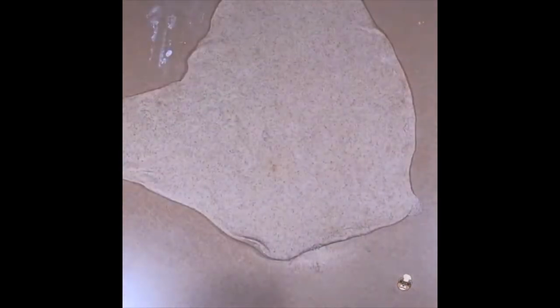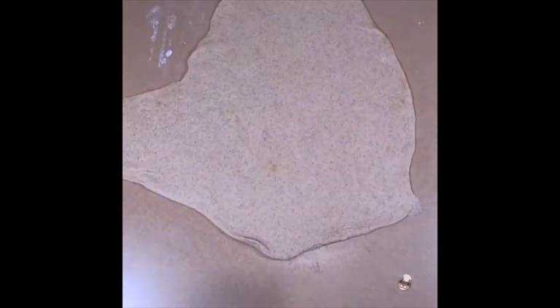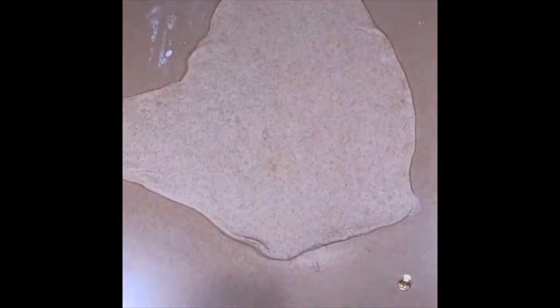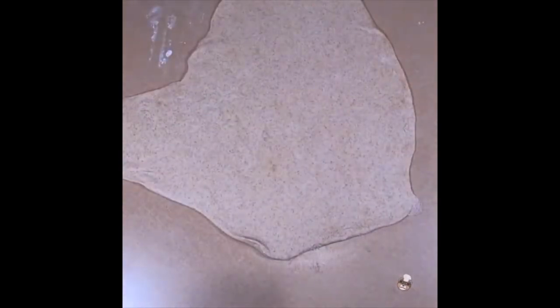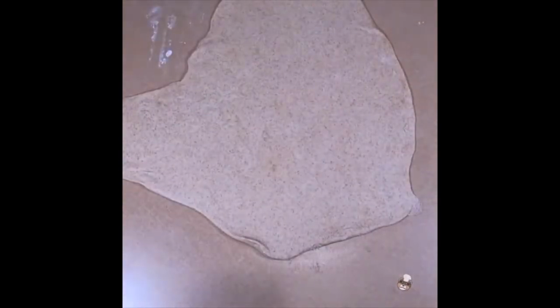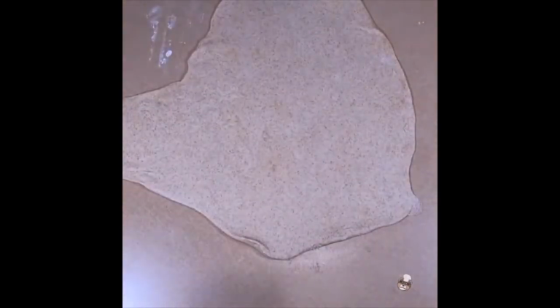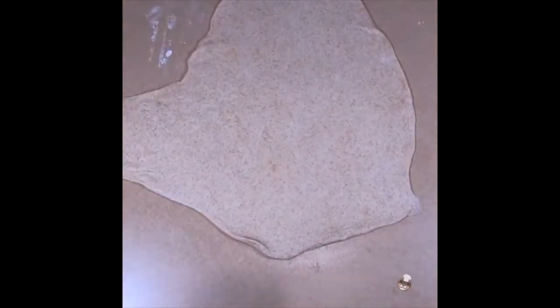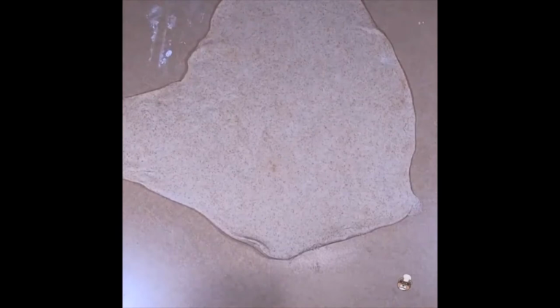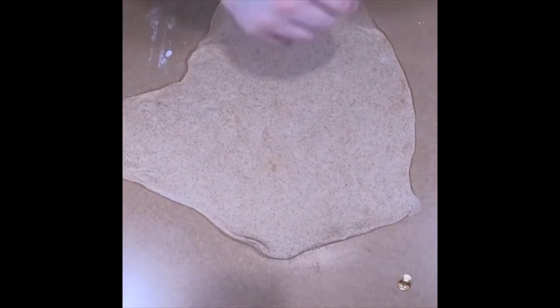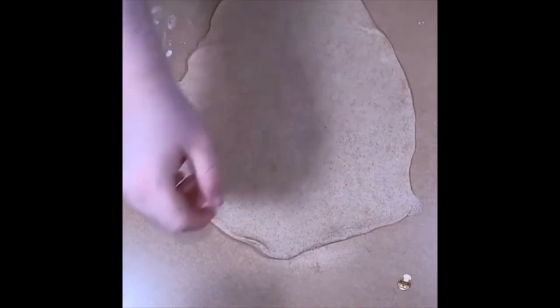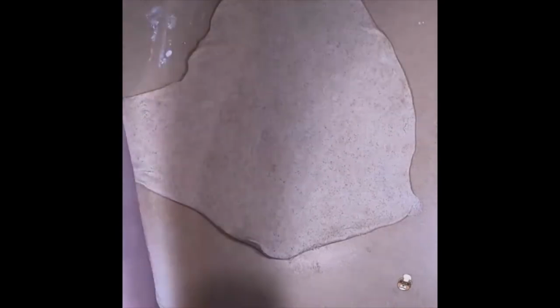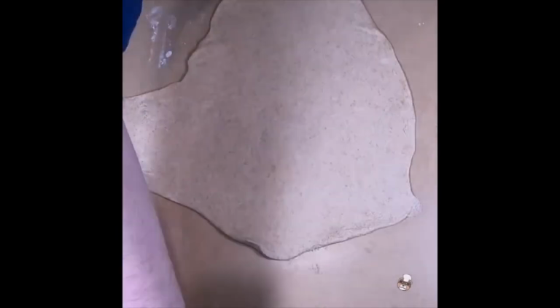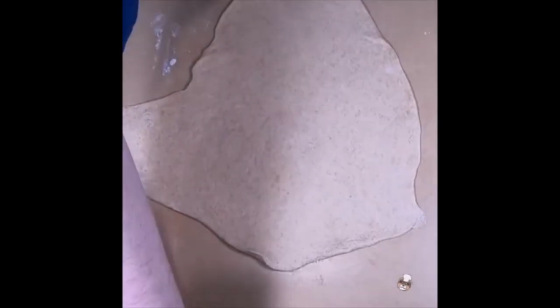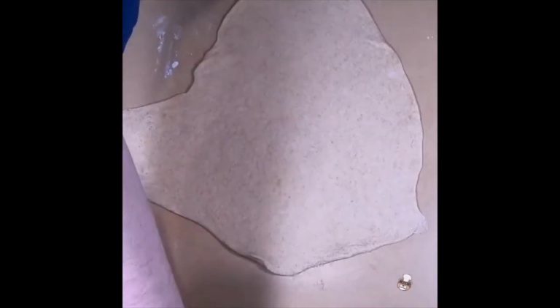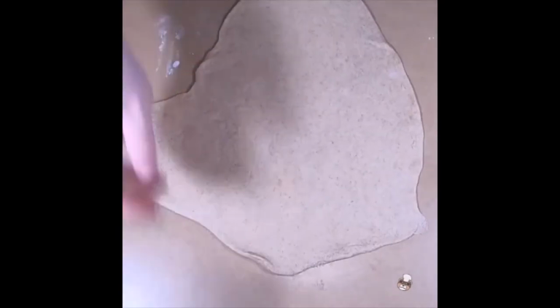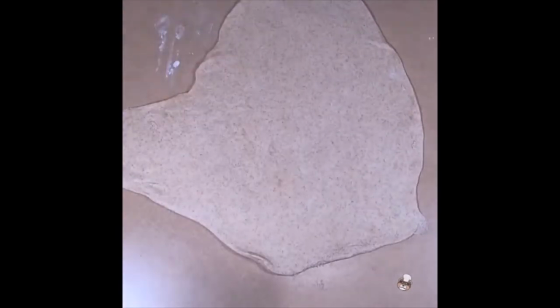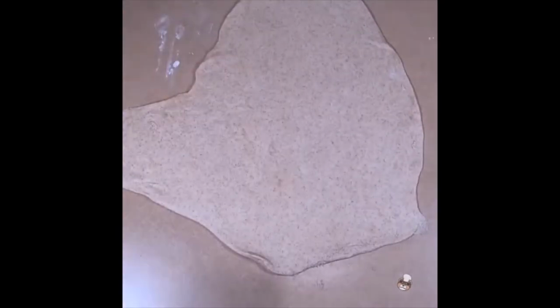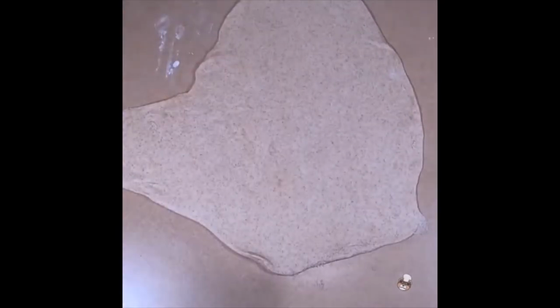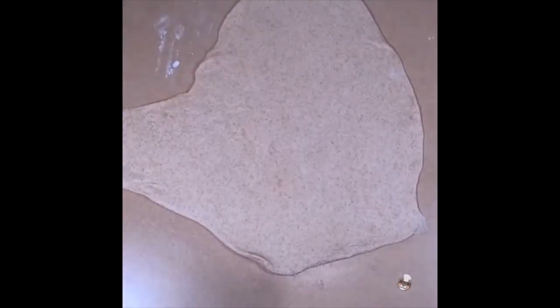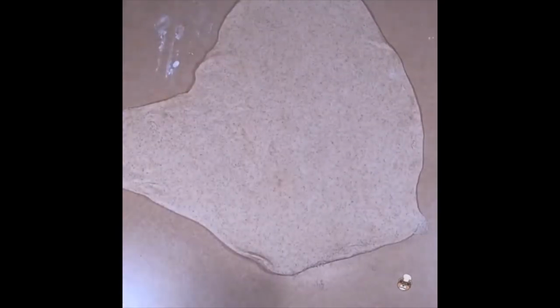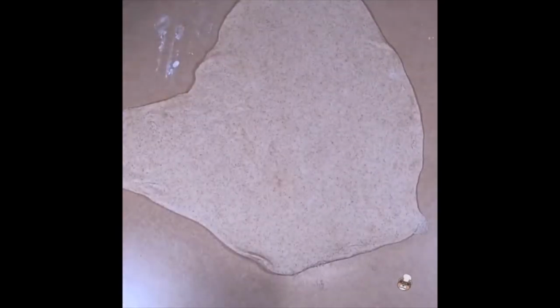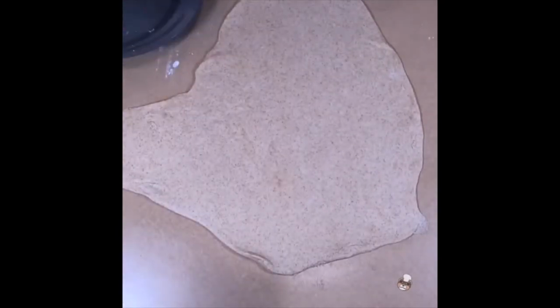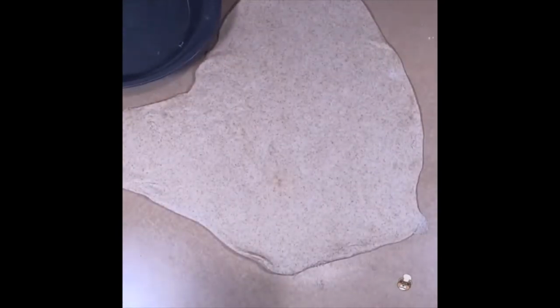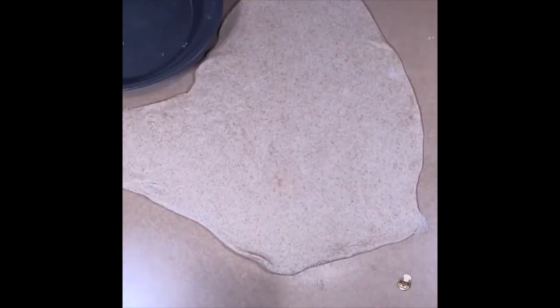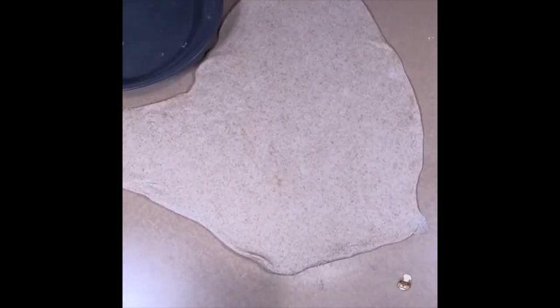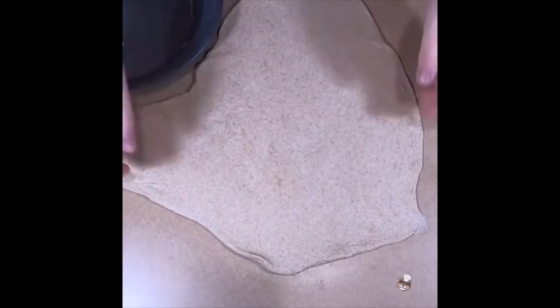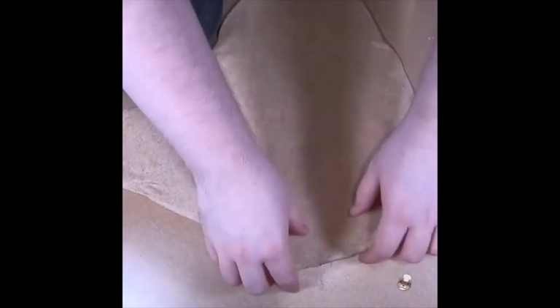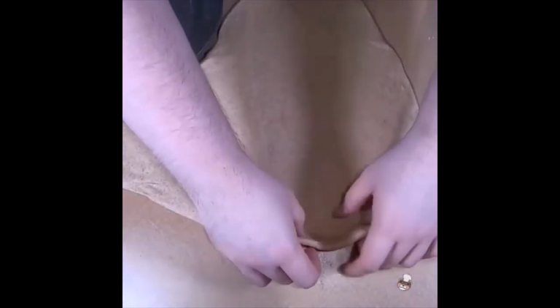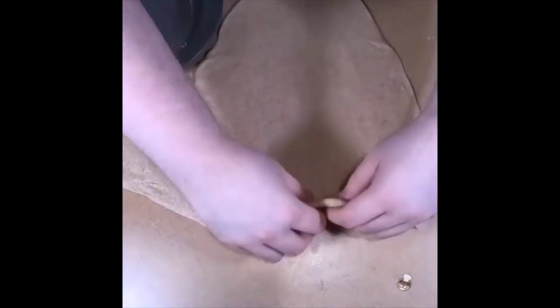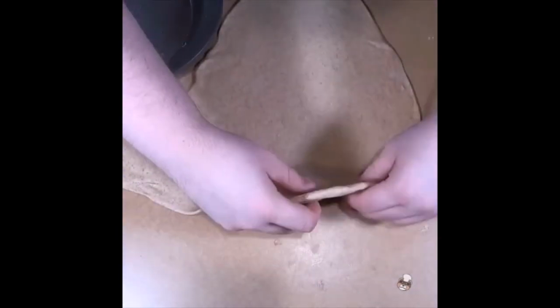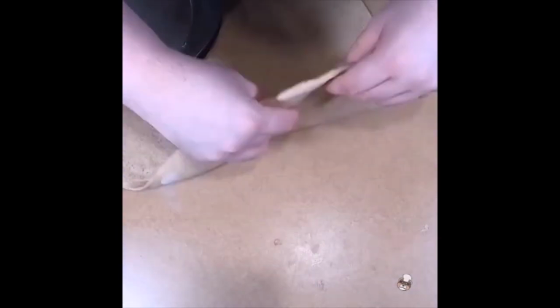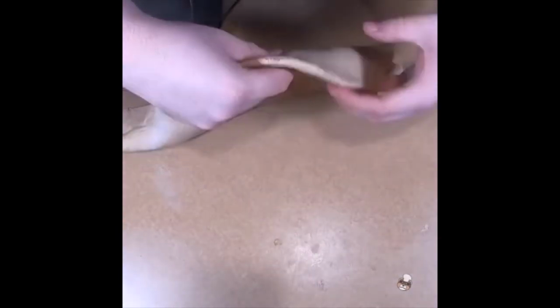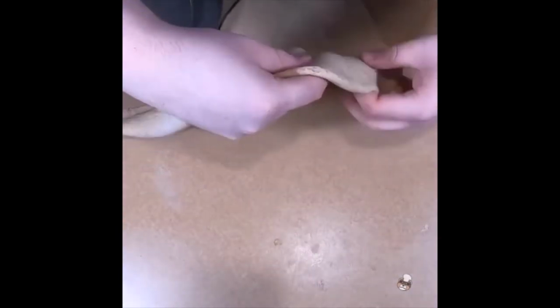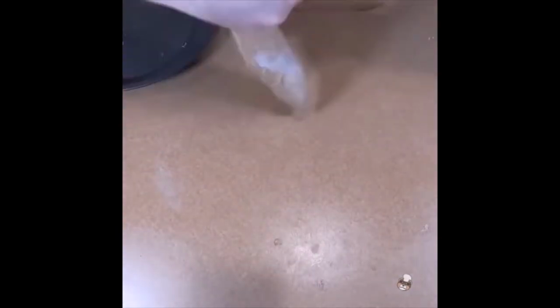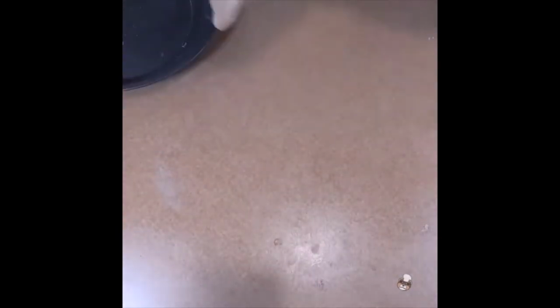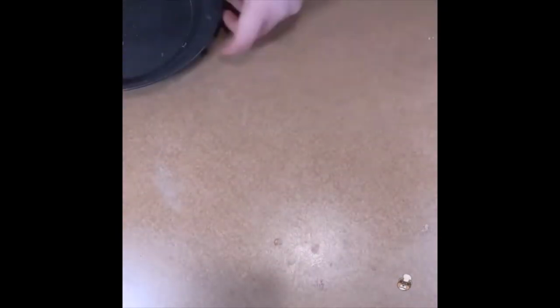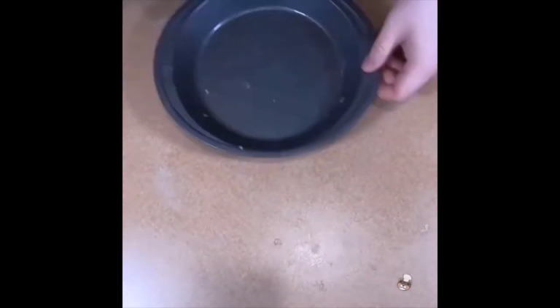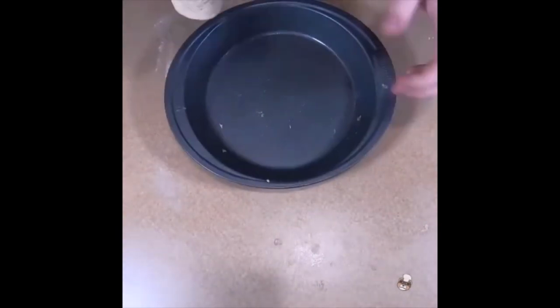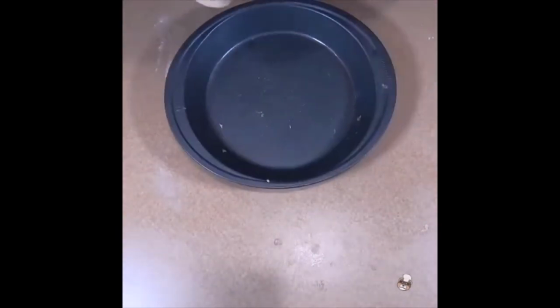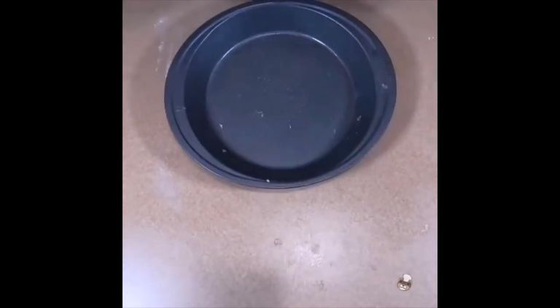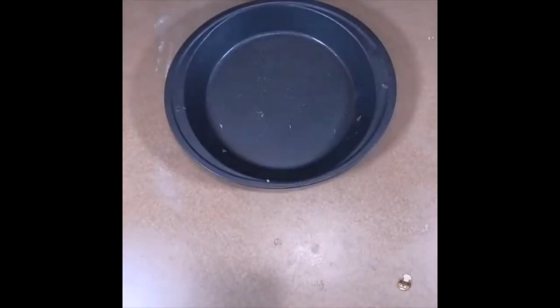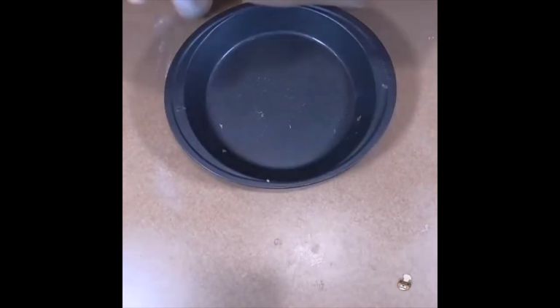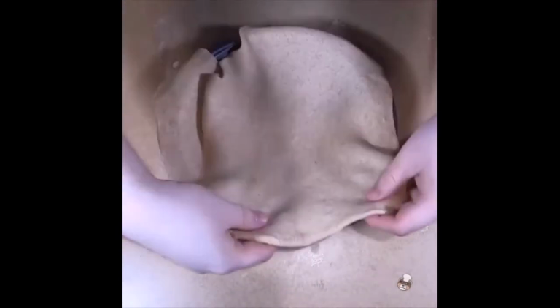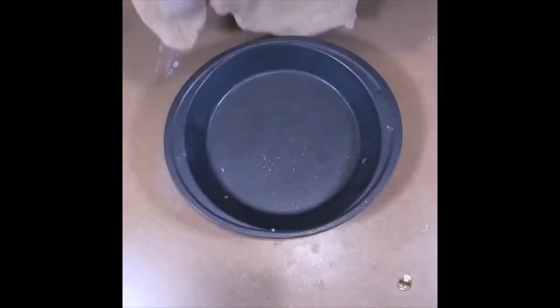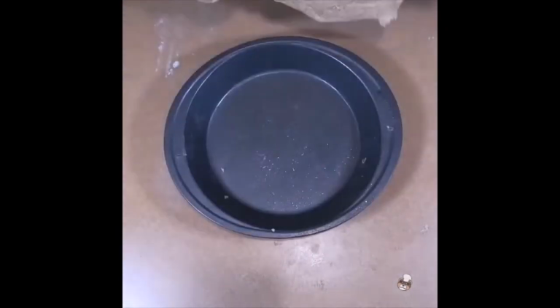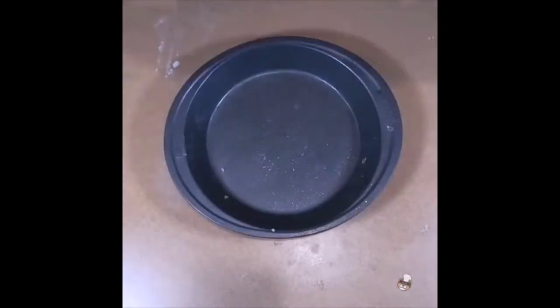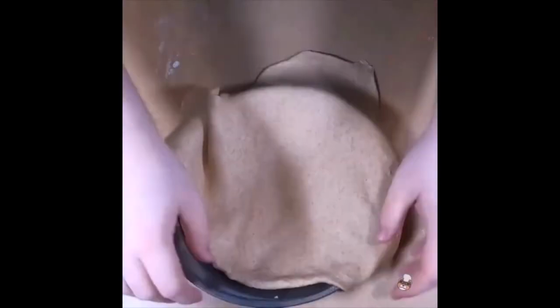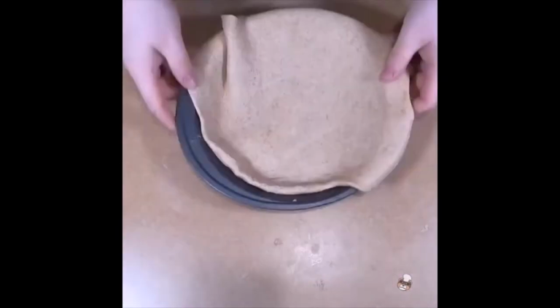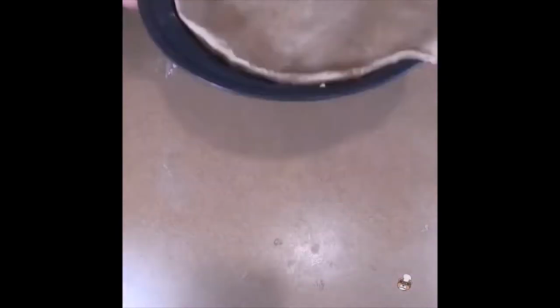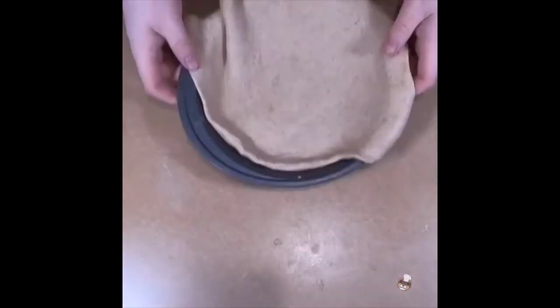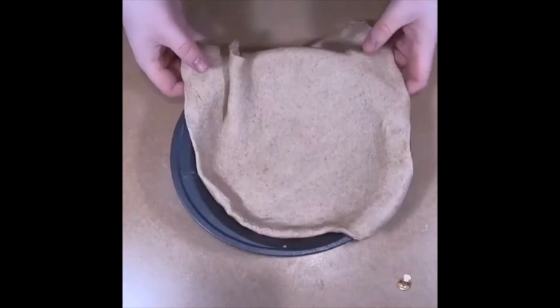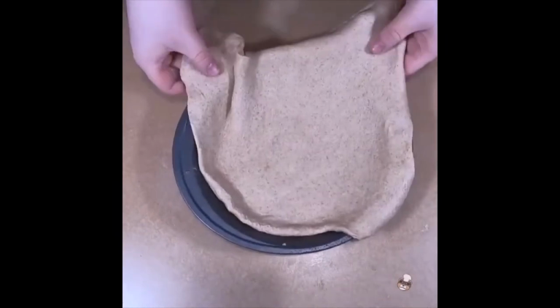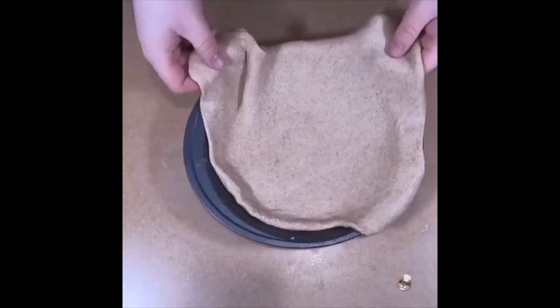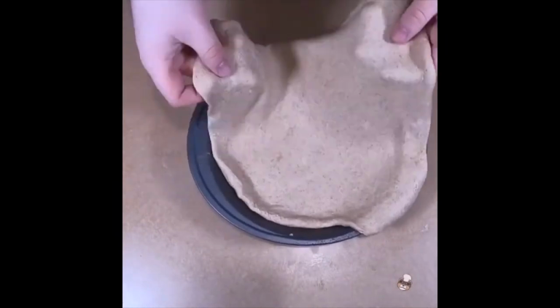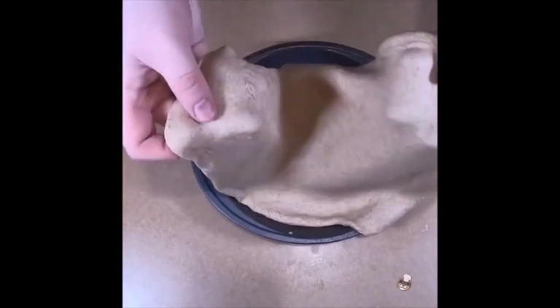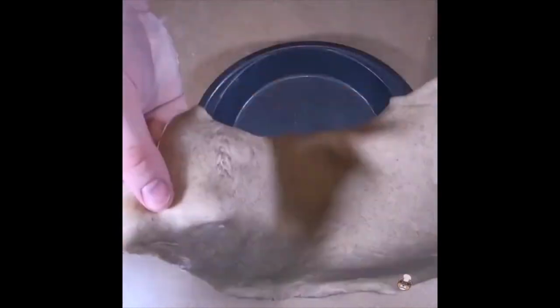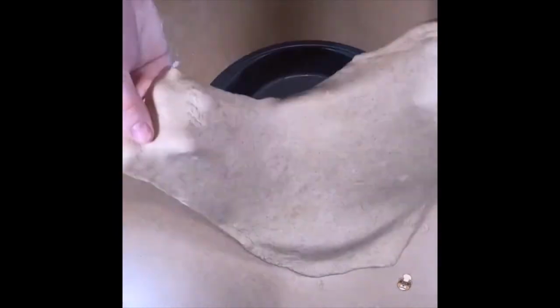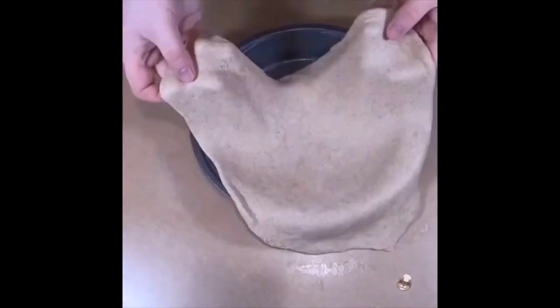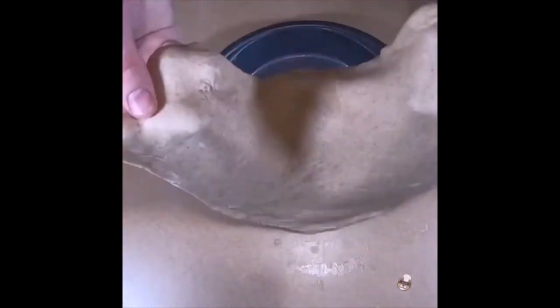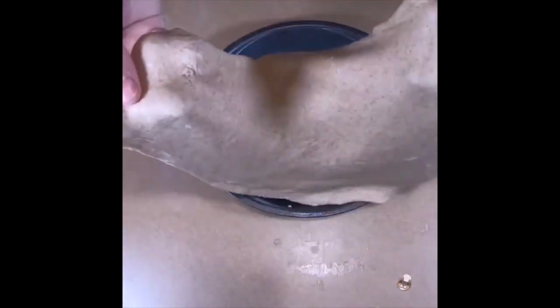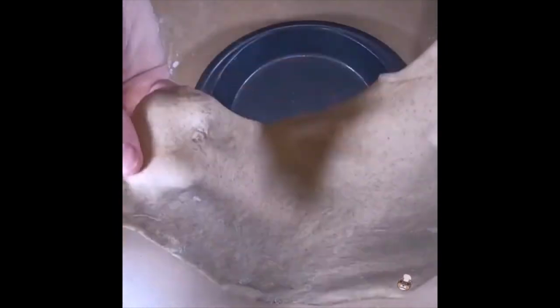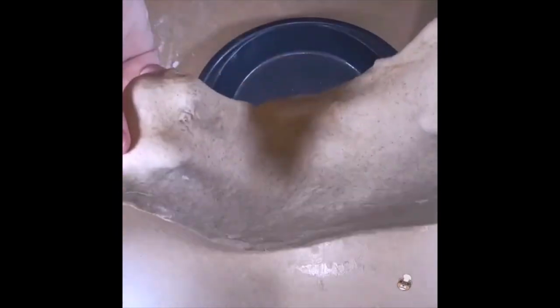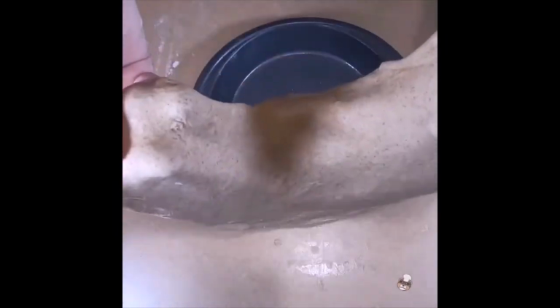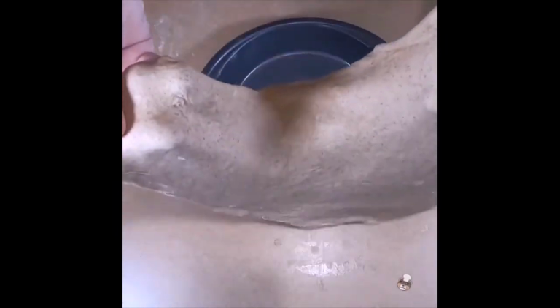We want this dough to be shaped in a circle to make it easier to place in the tin. Once we have rolled the dough flat, we will drape it over a tart tin to make the base of the tart. We will then bake the dough until golden brown.